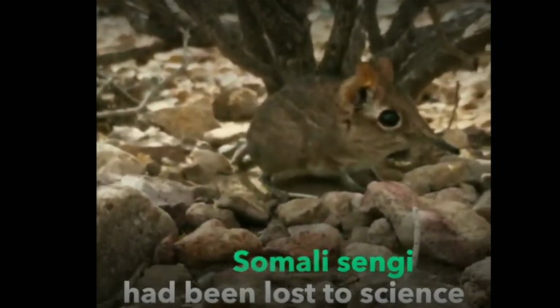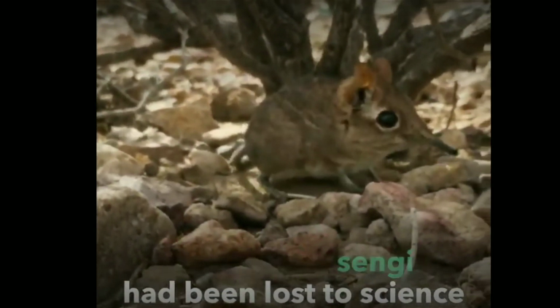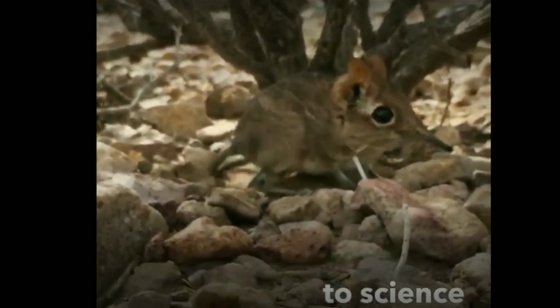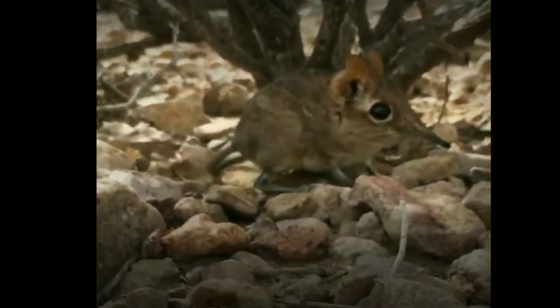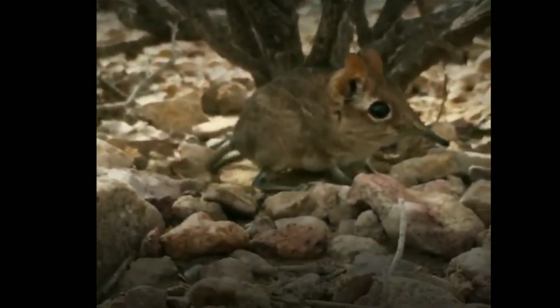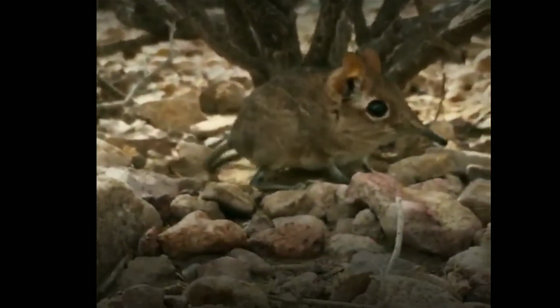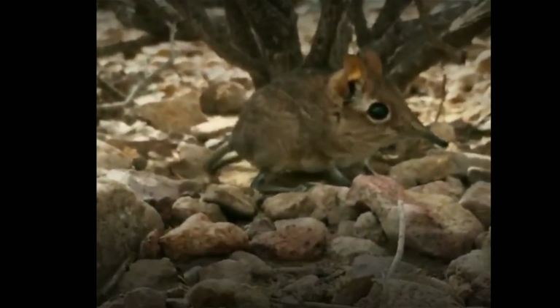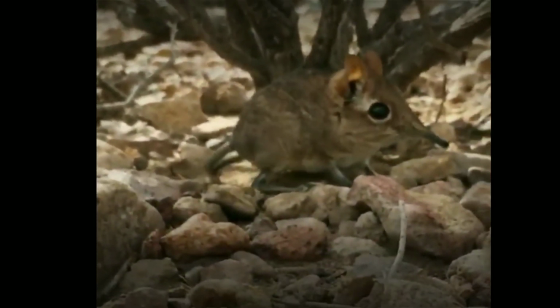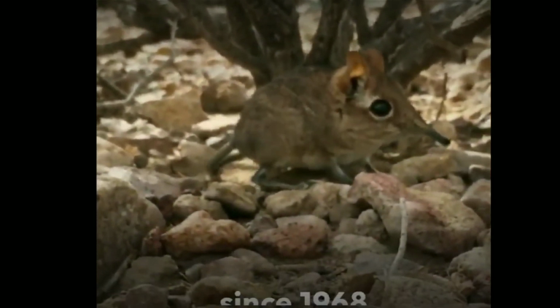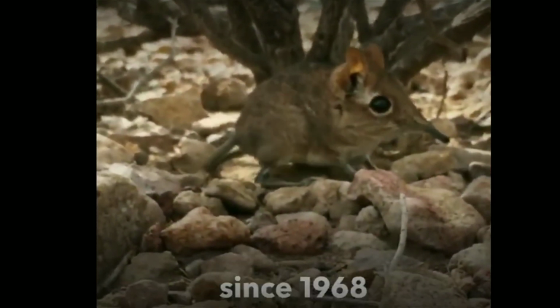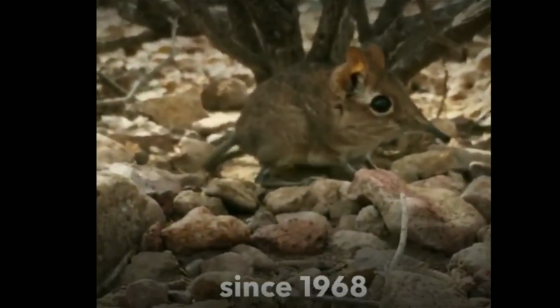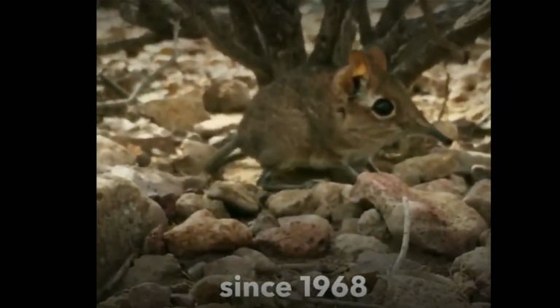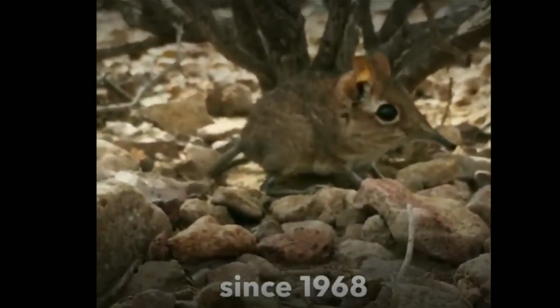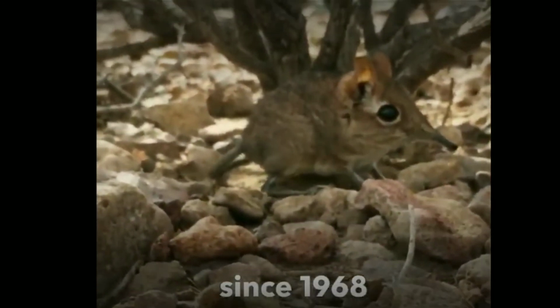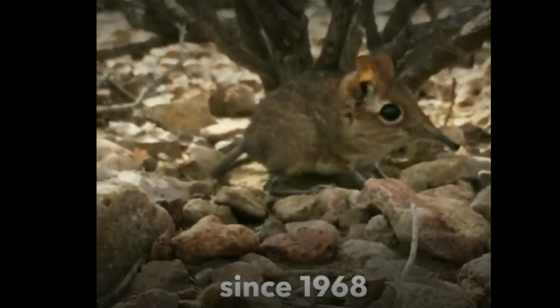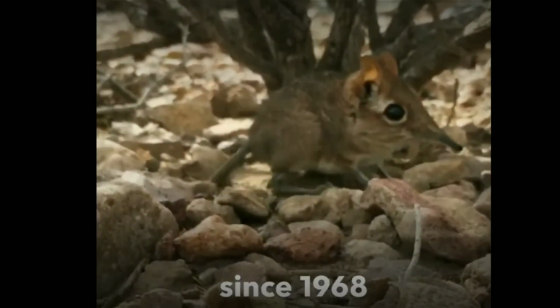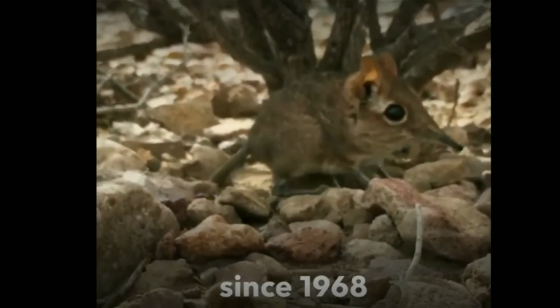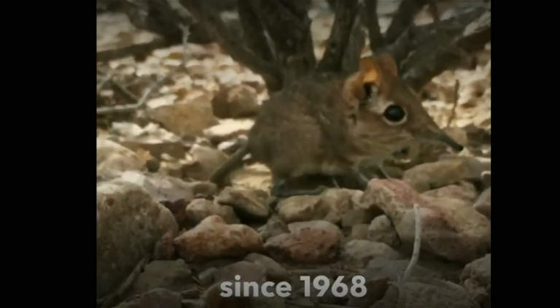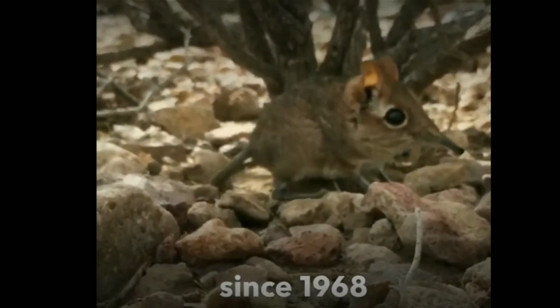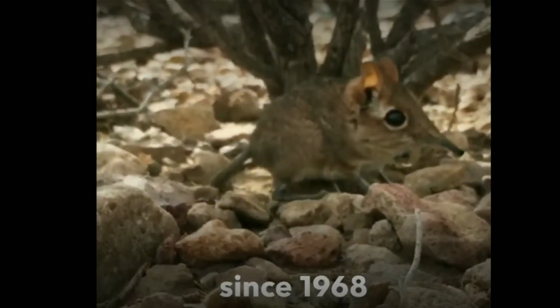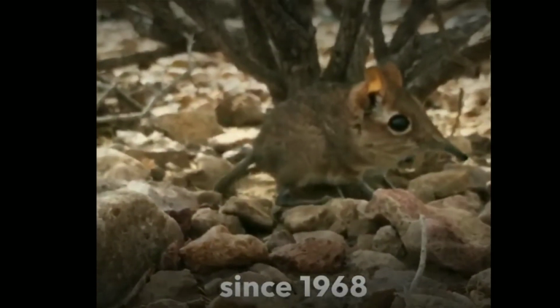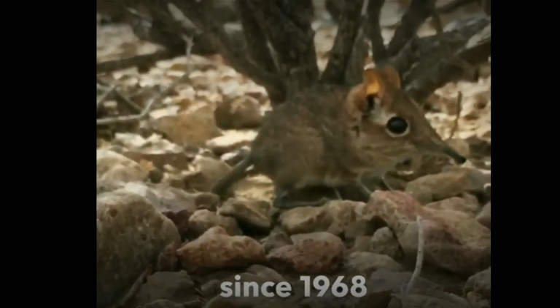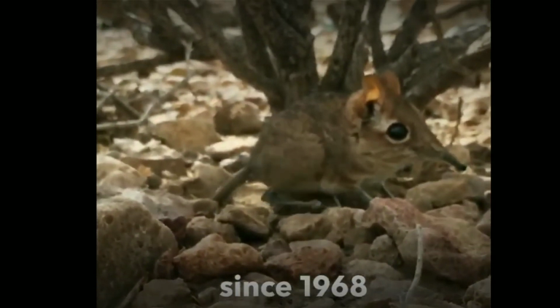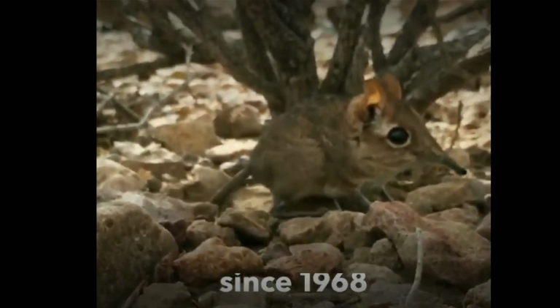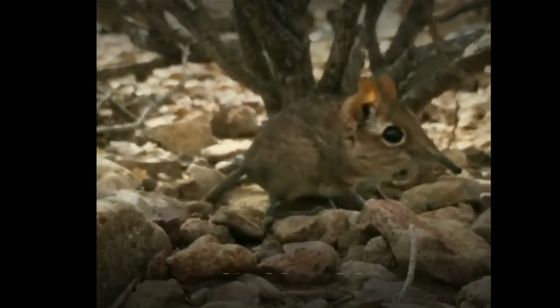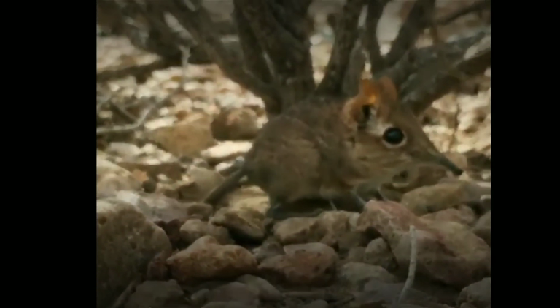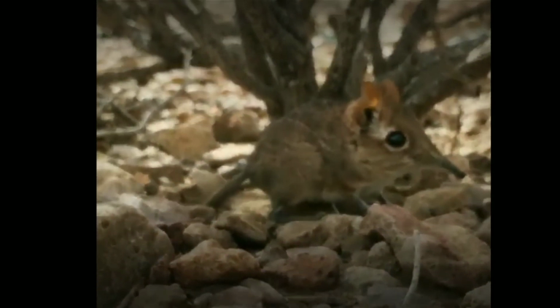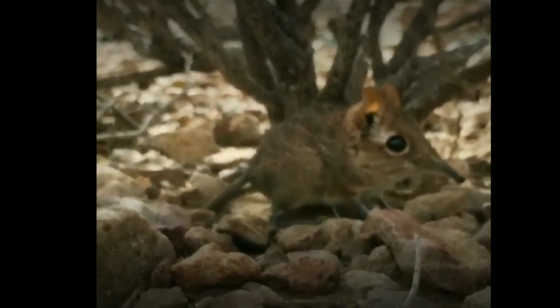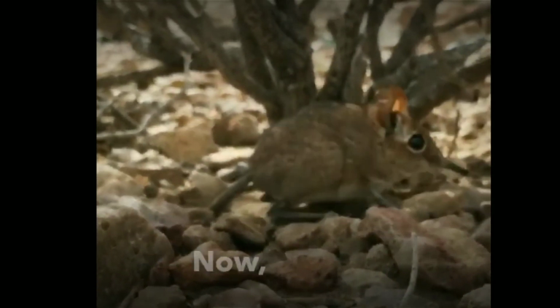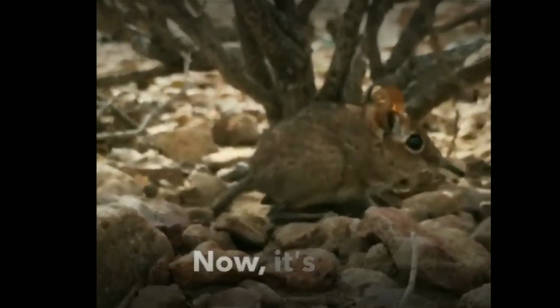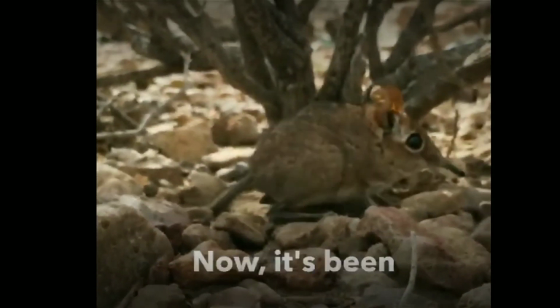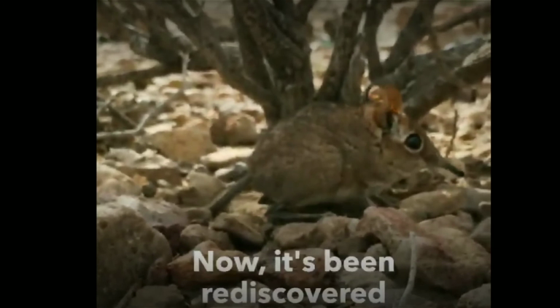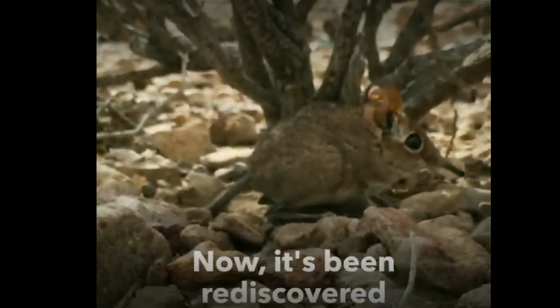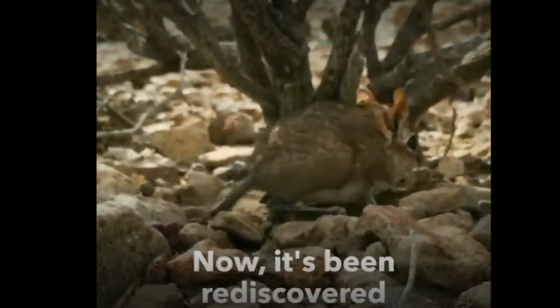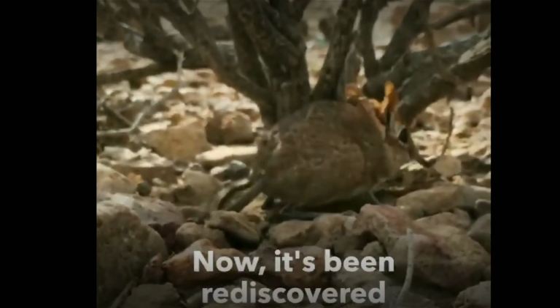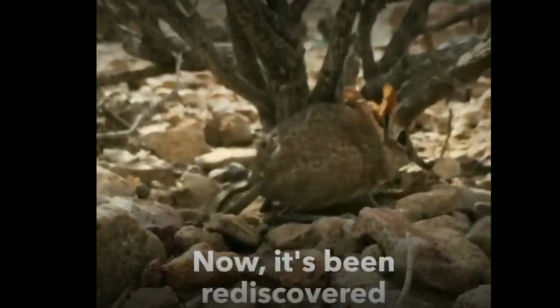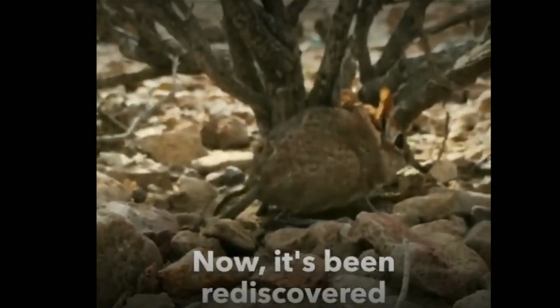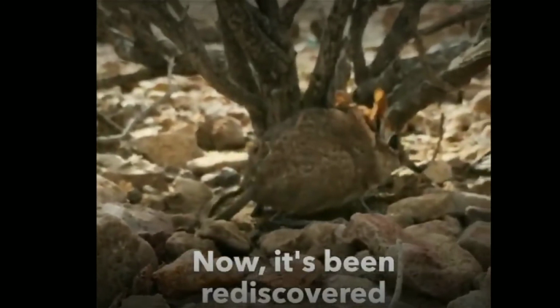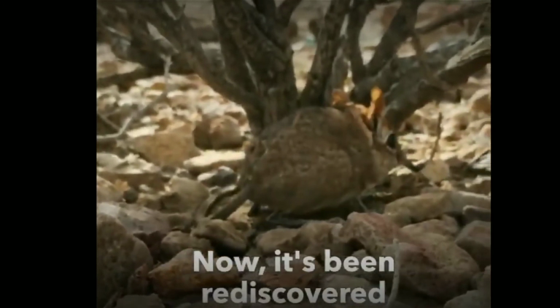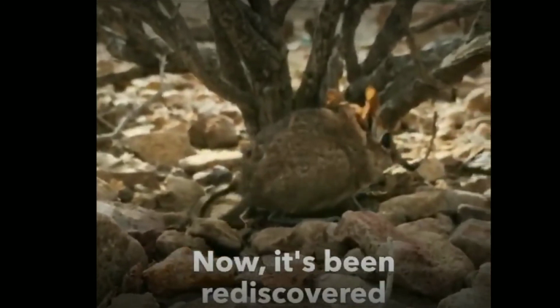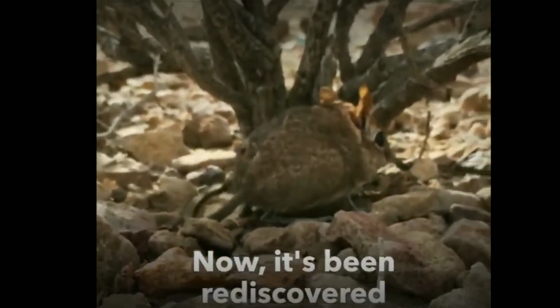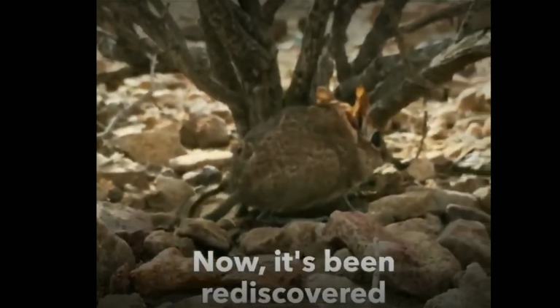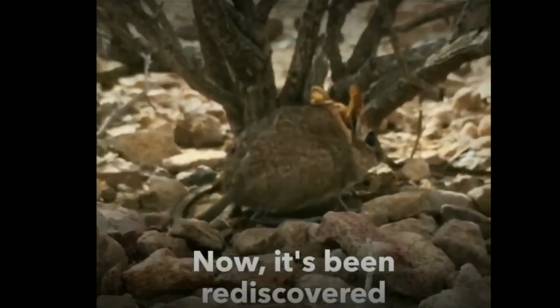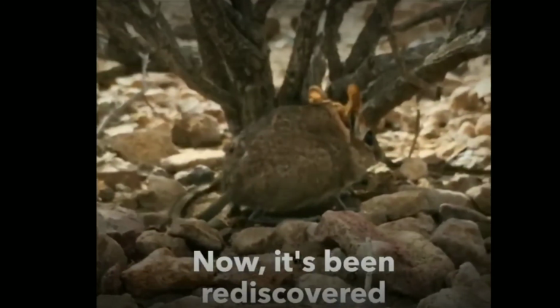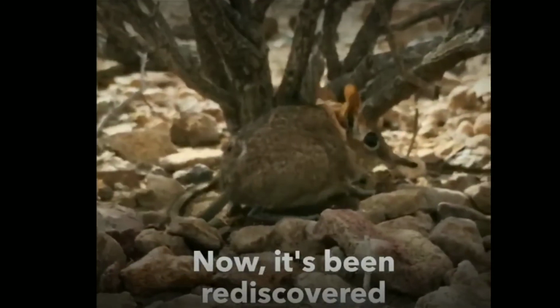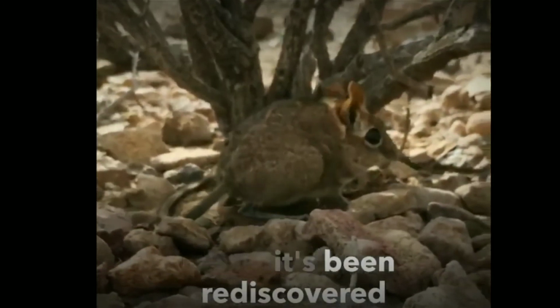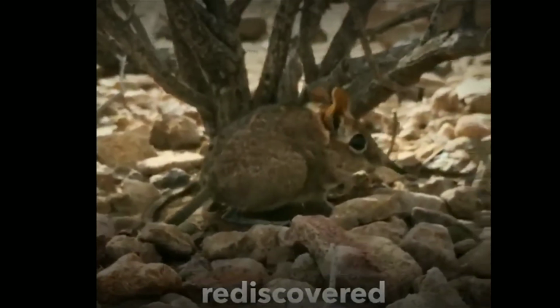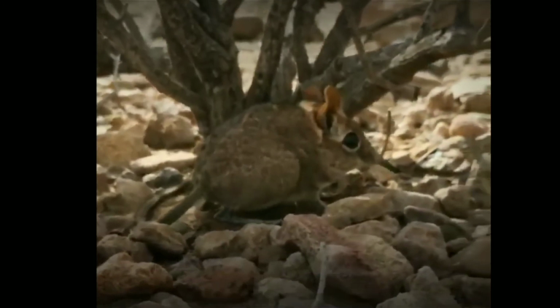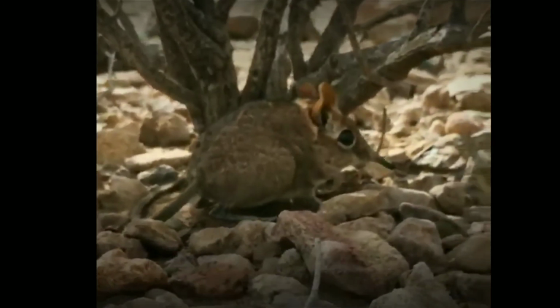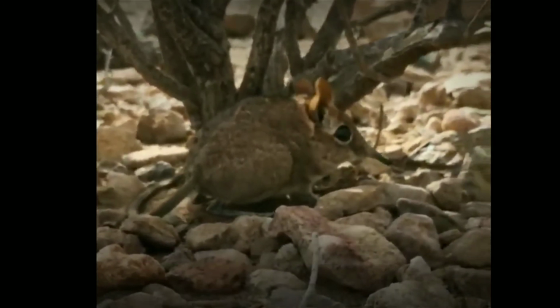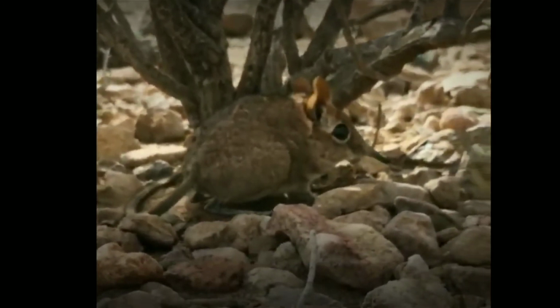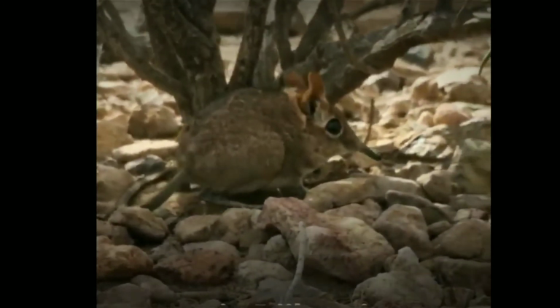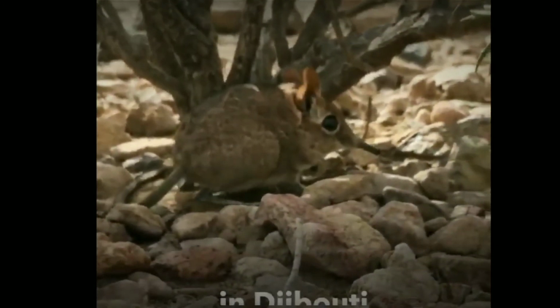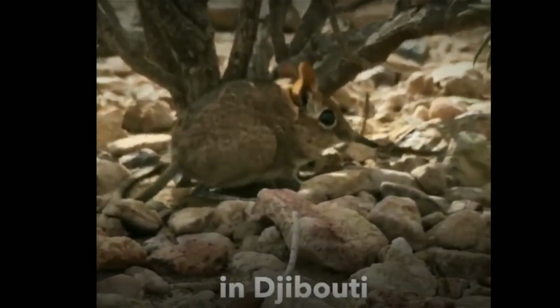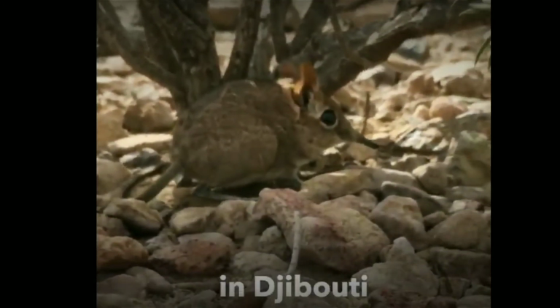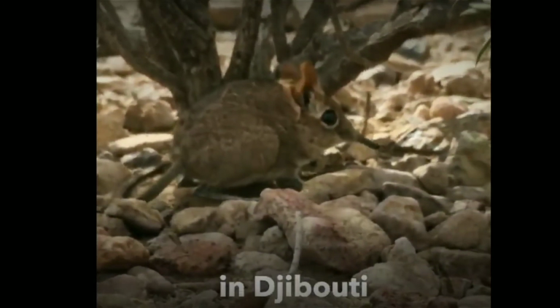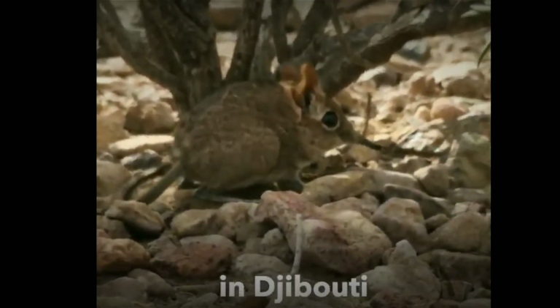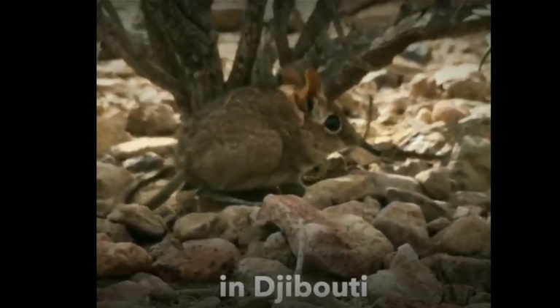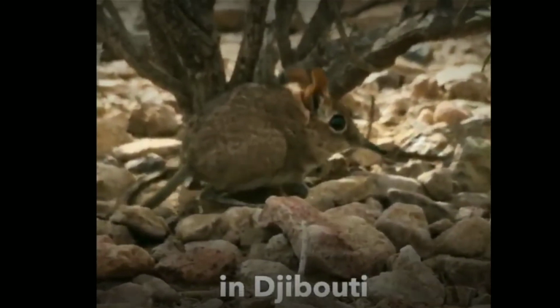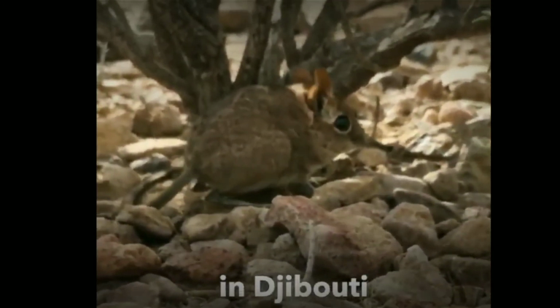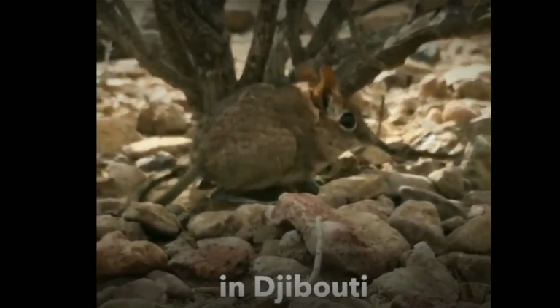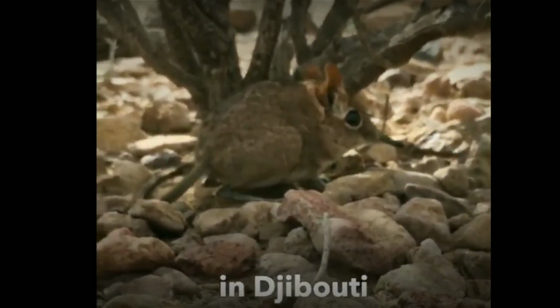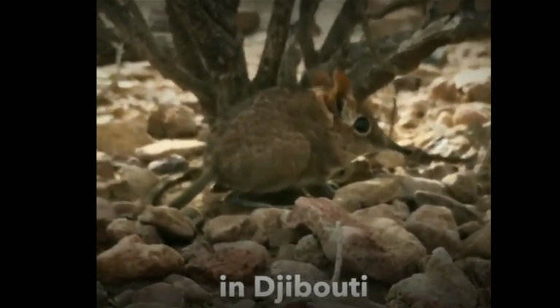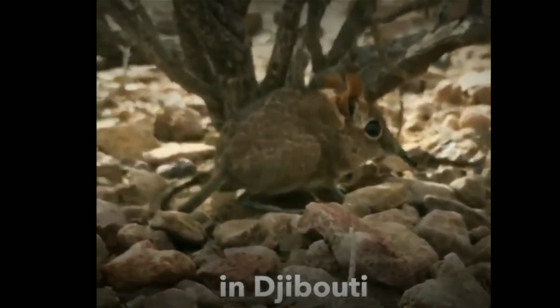After 50 years, the Elephant Shrew is the main part of this discovery.